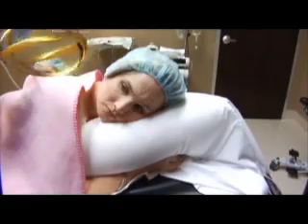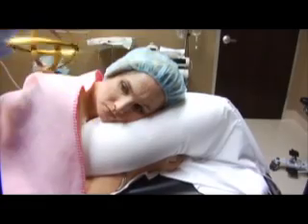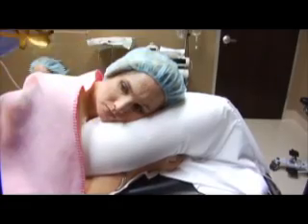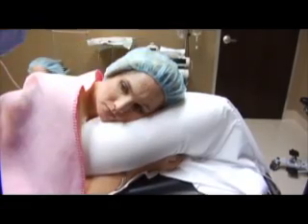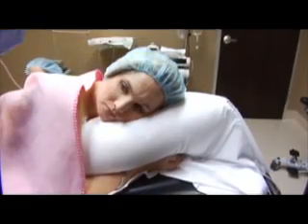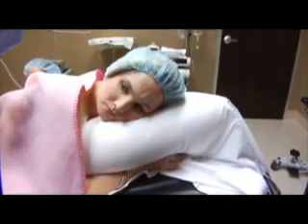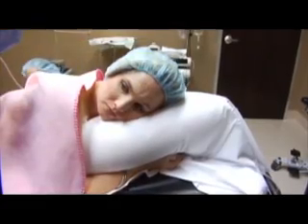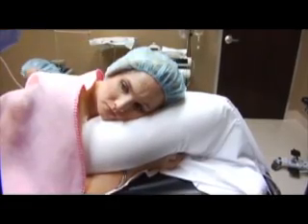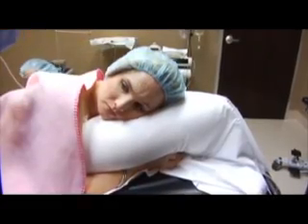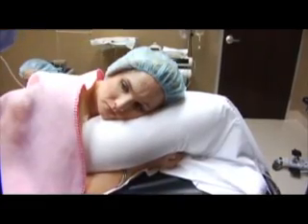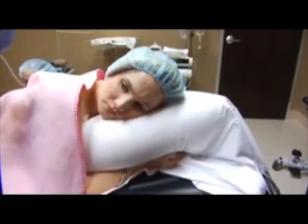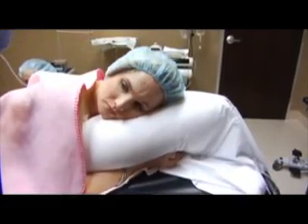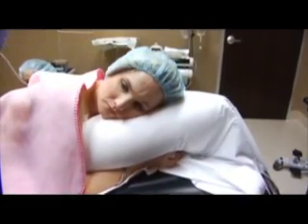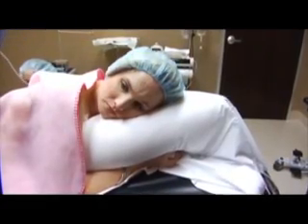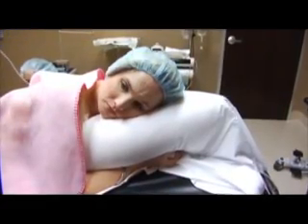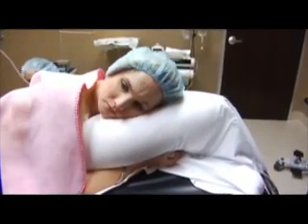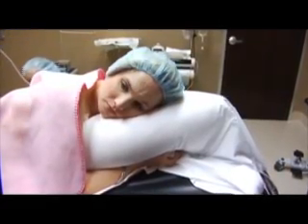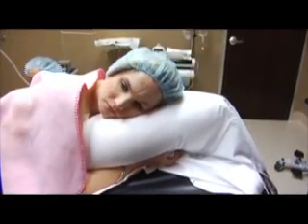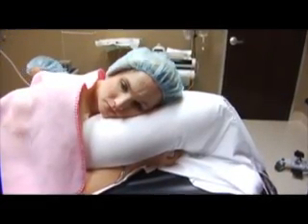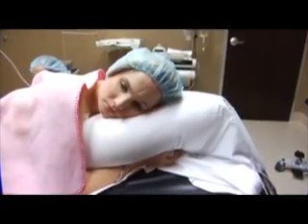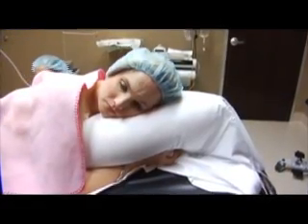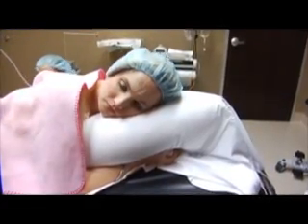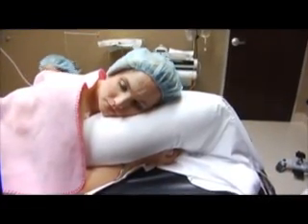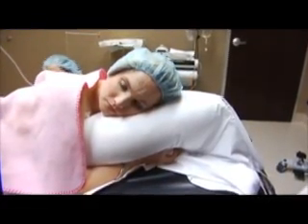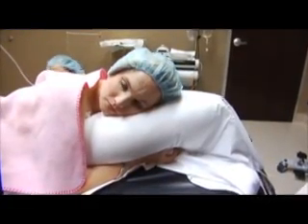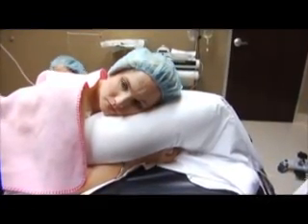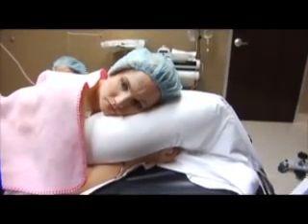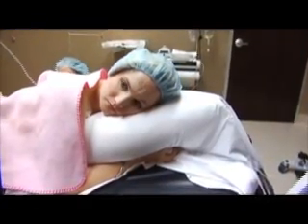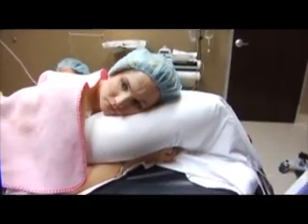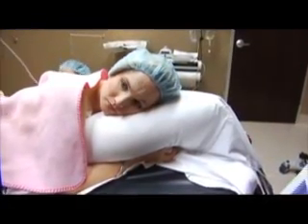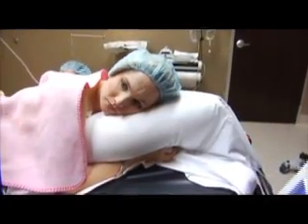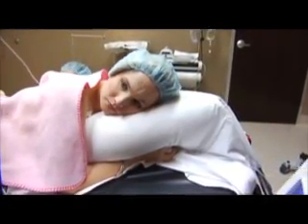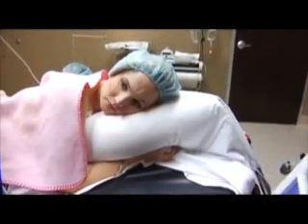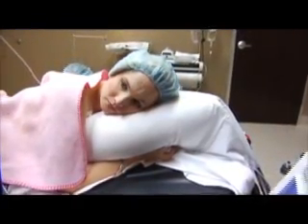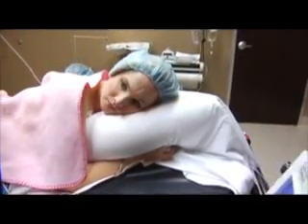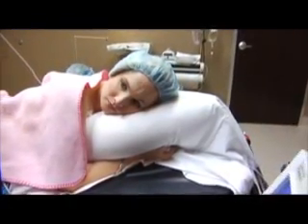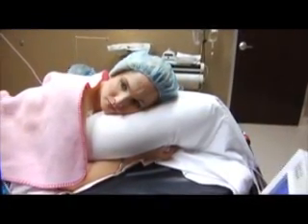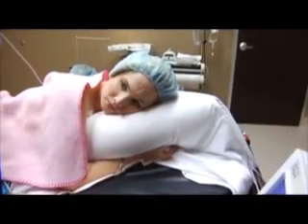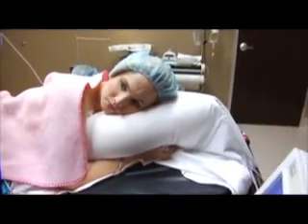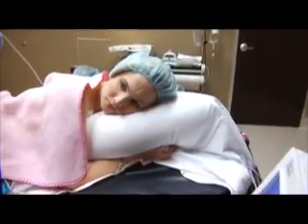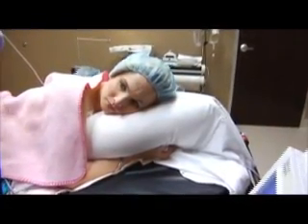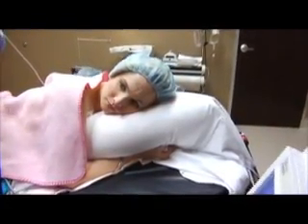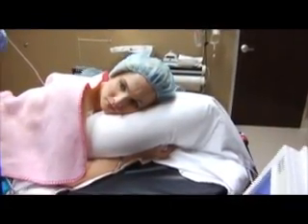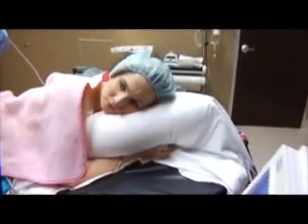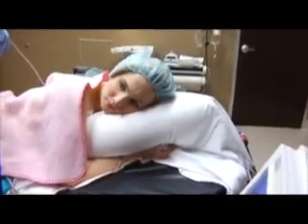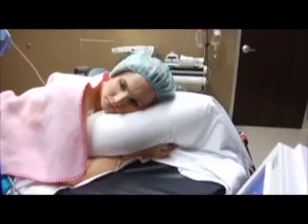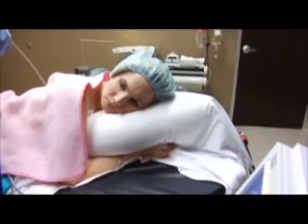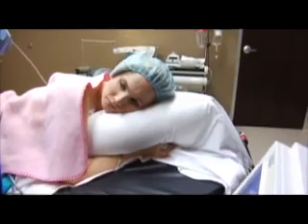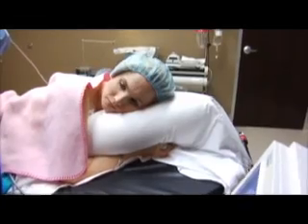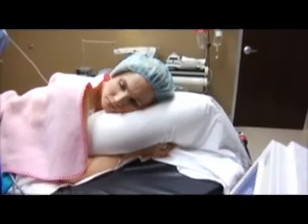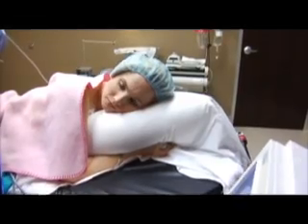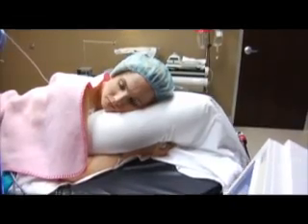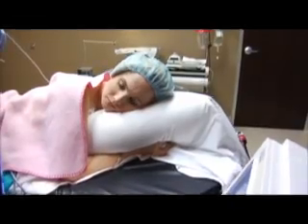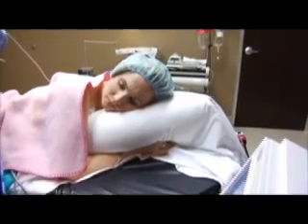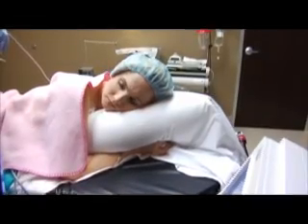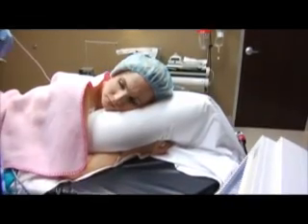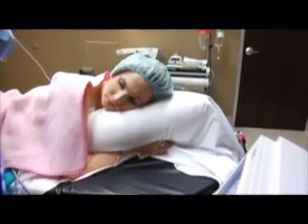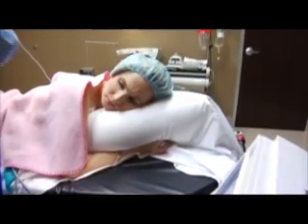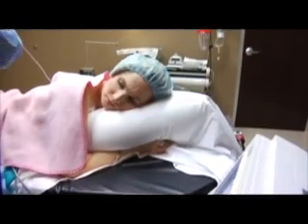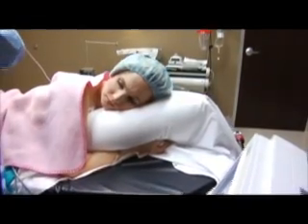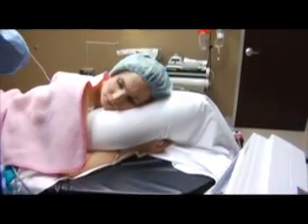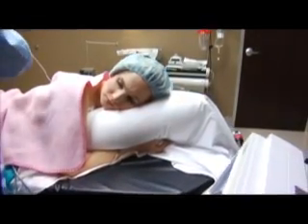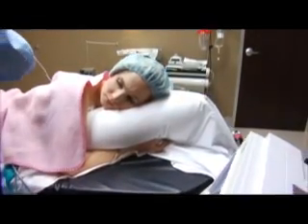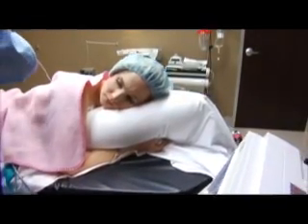So personable, so friendly. He's just very hands-on, very informative.